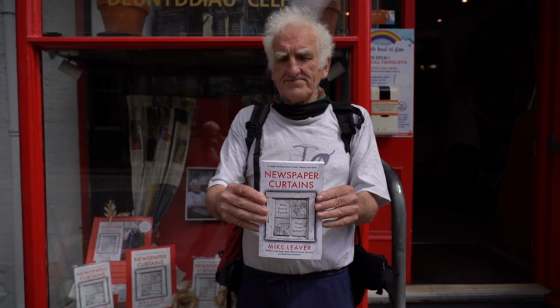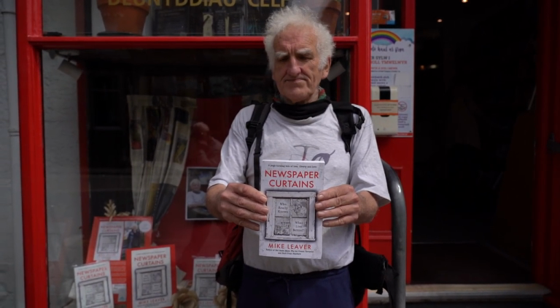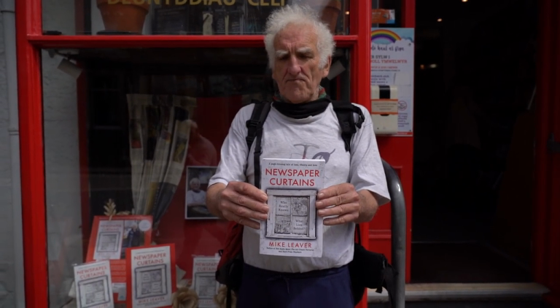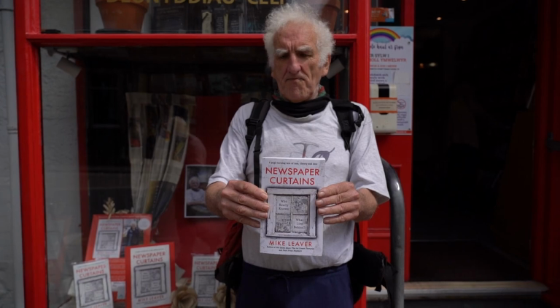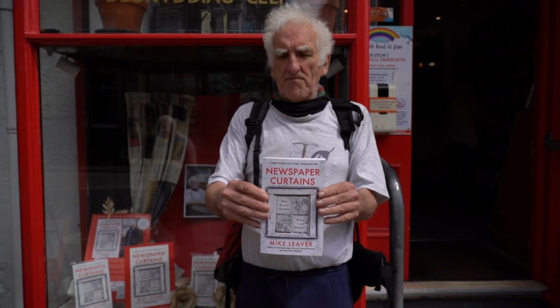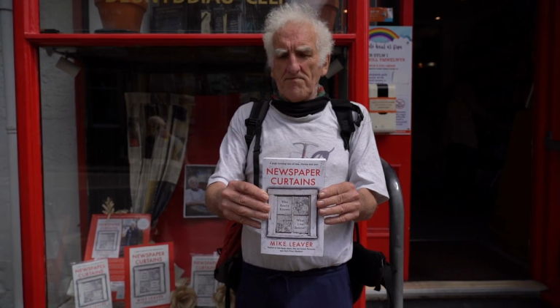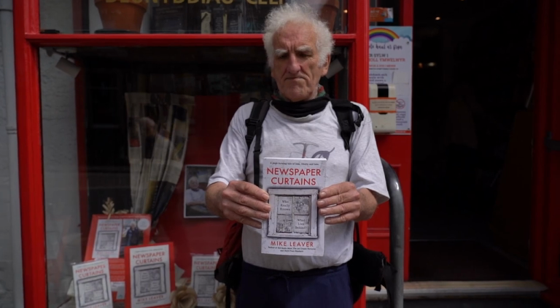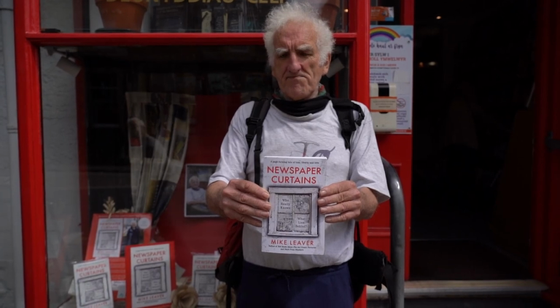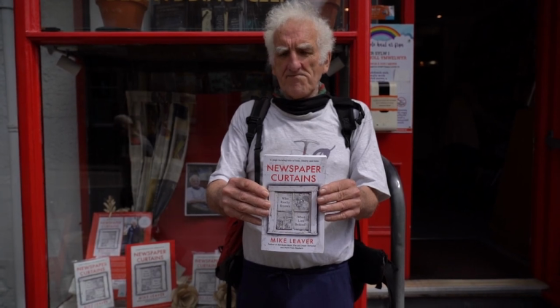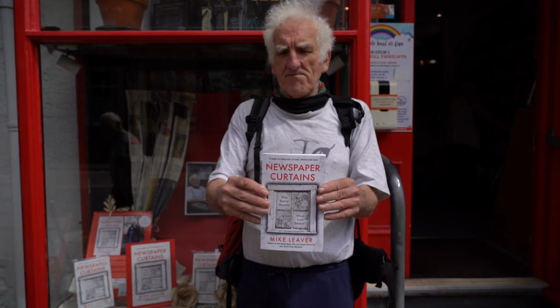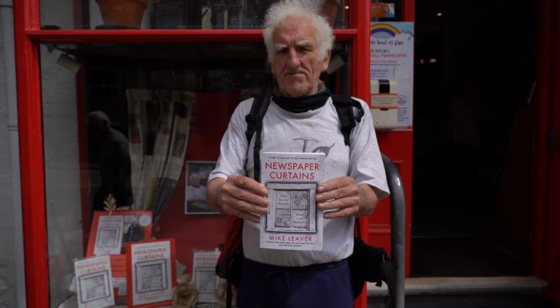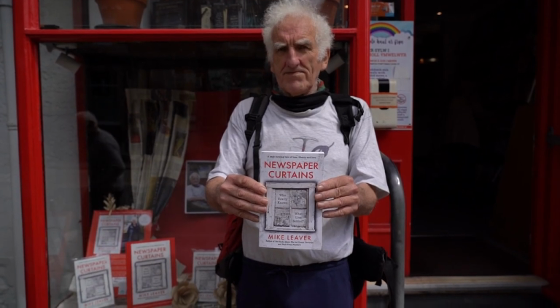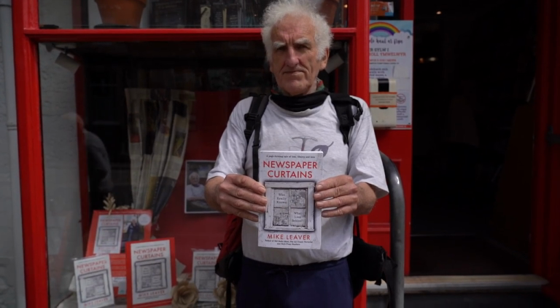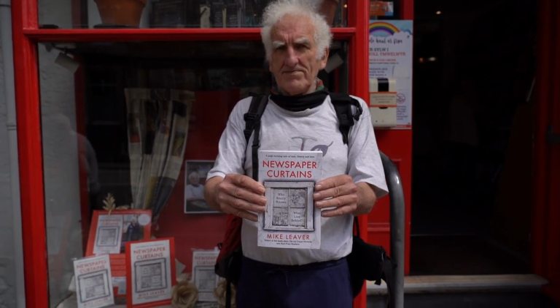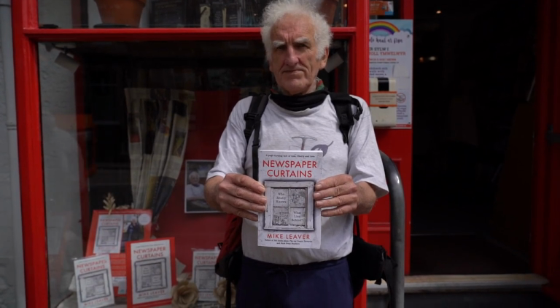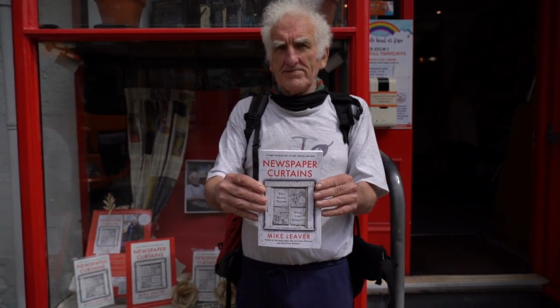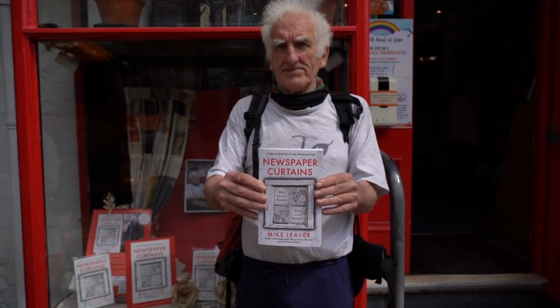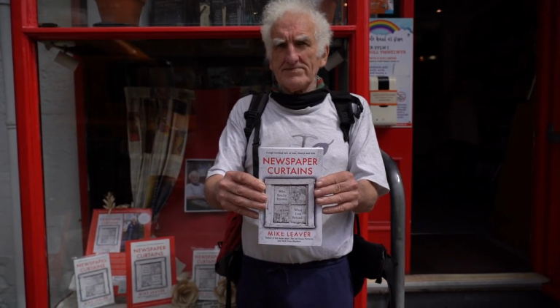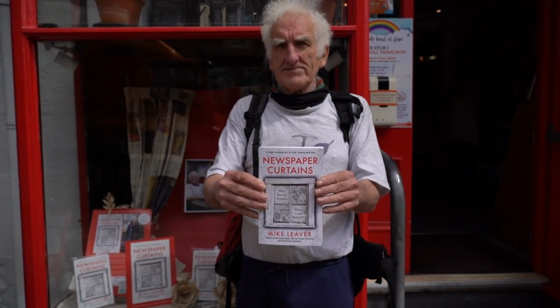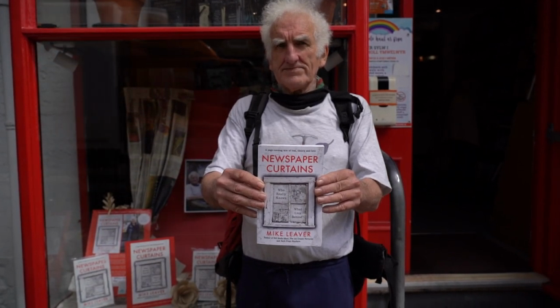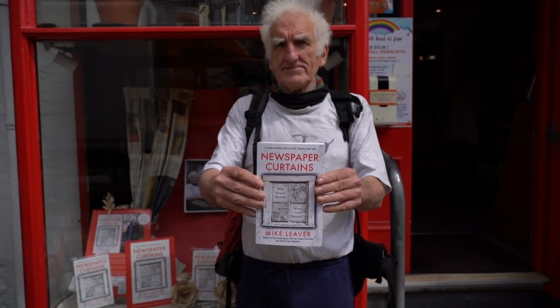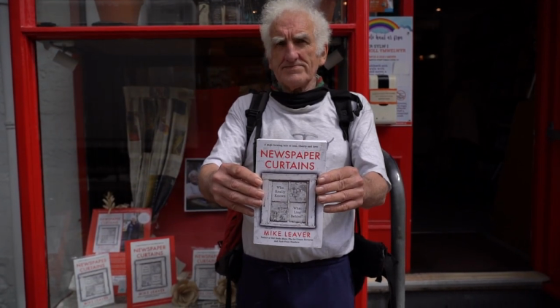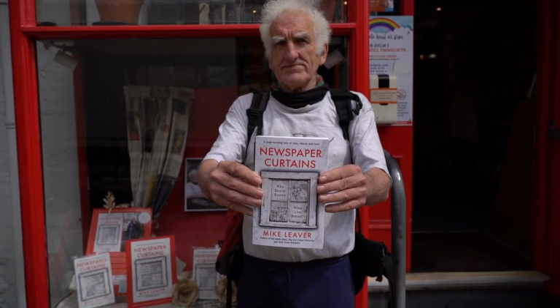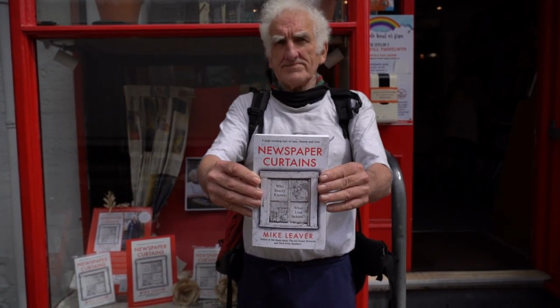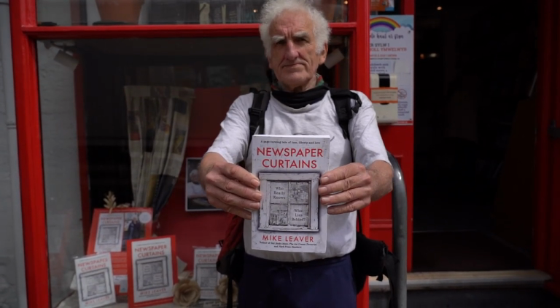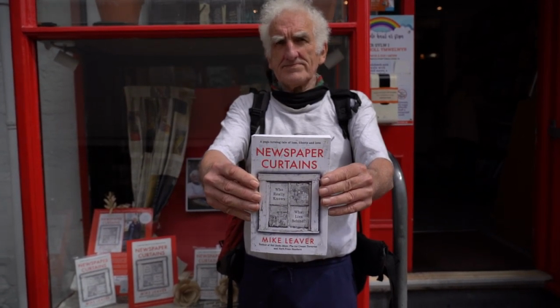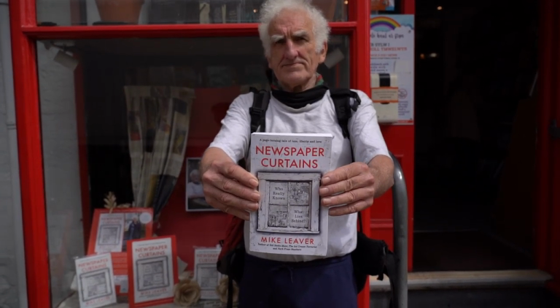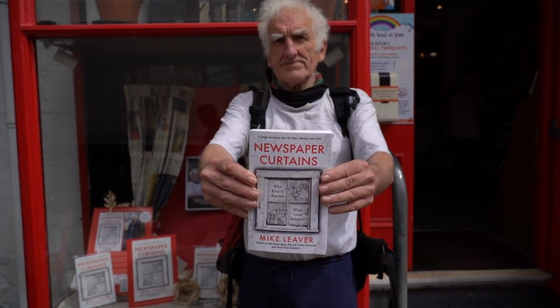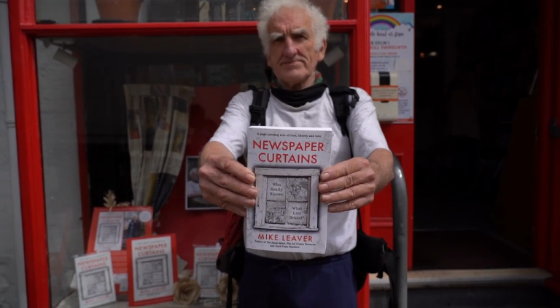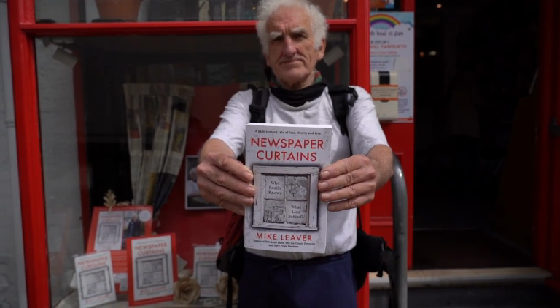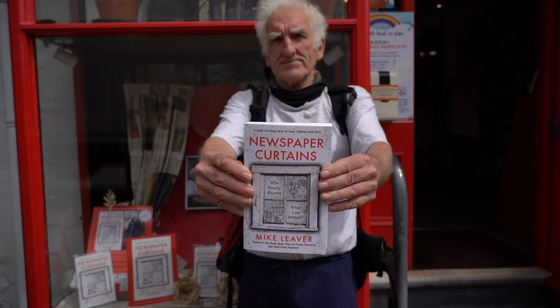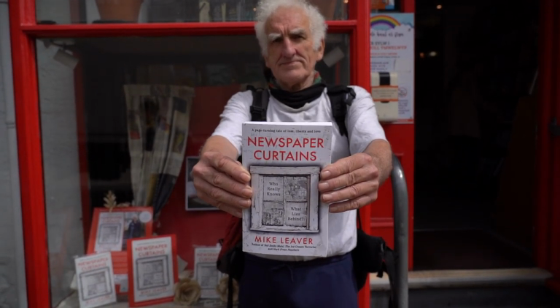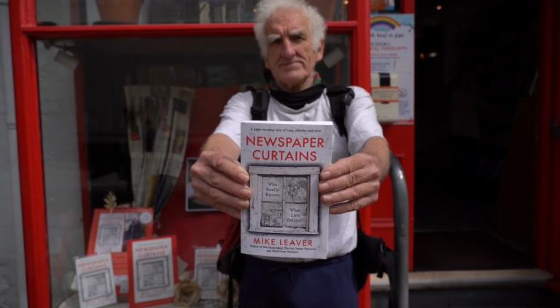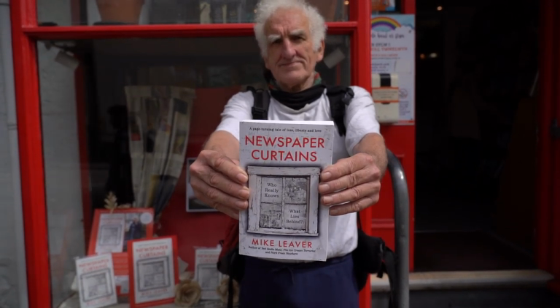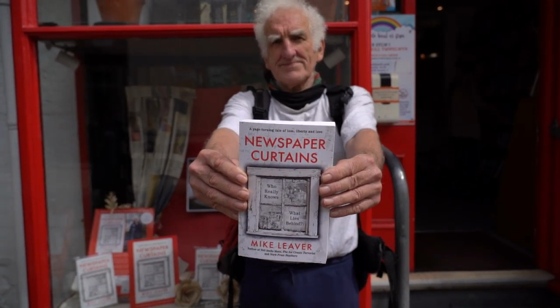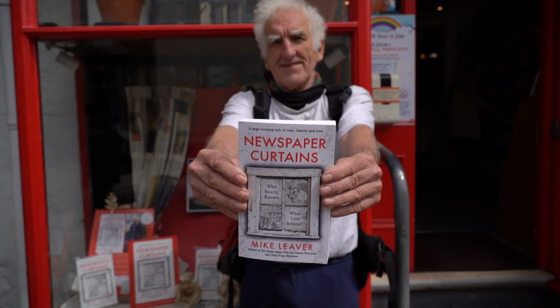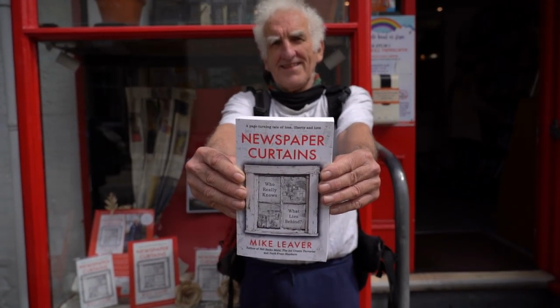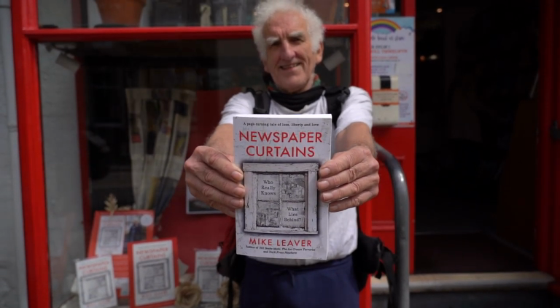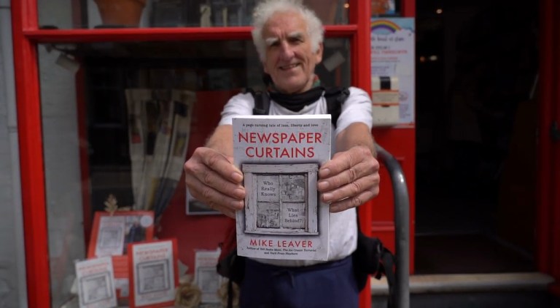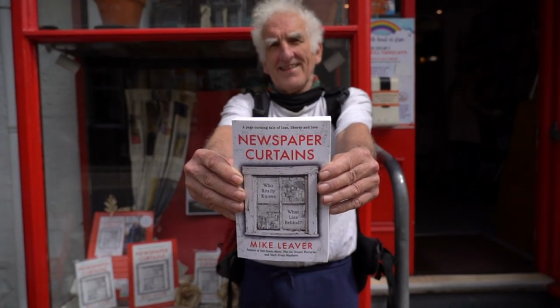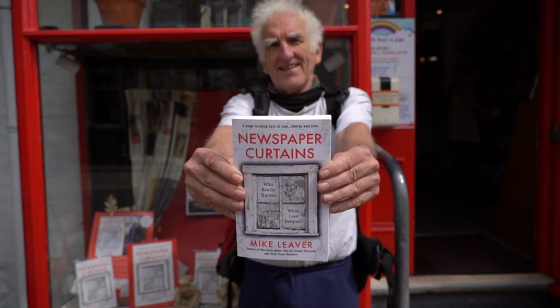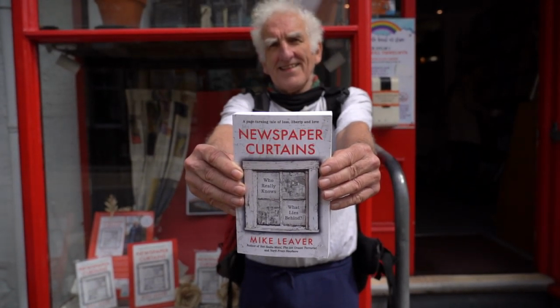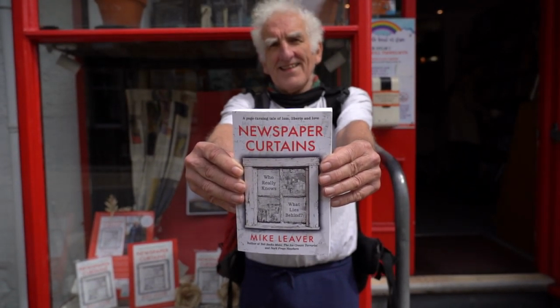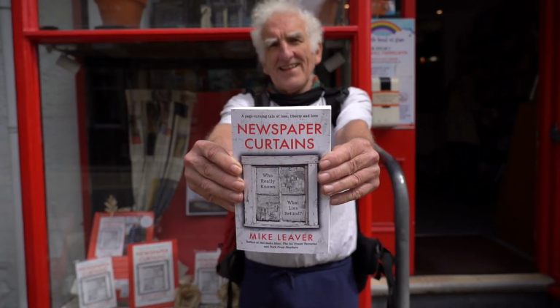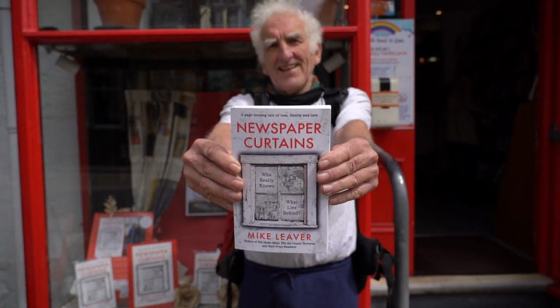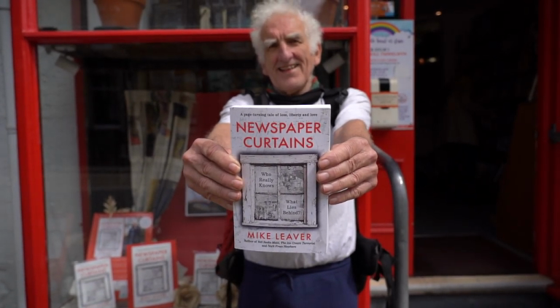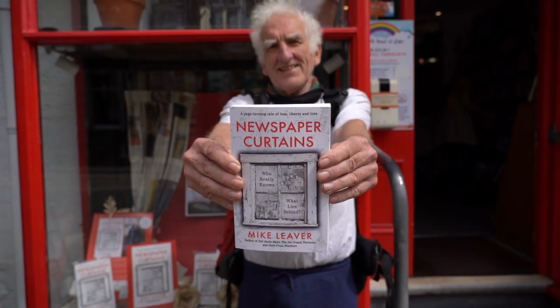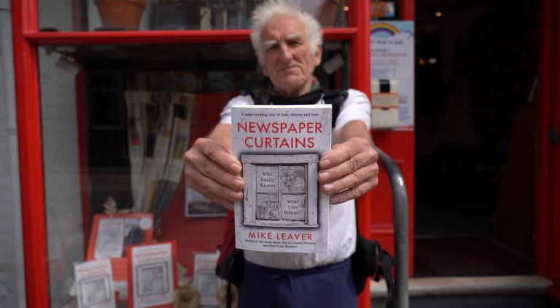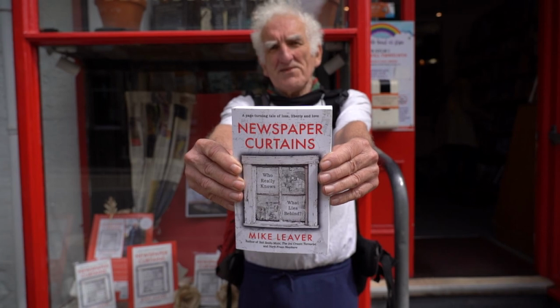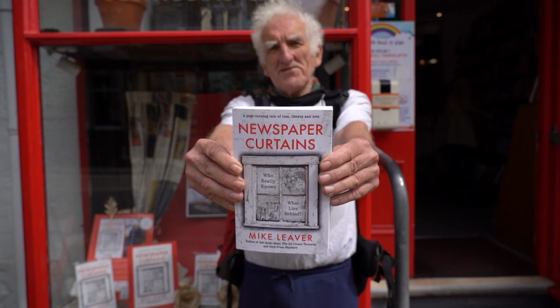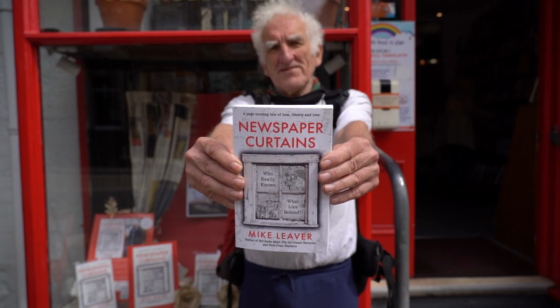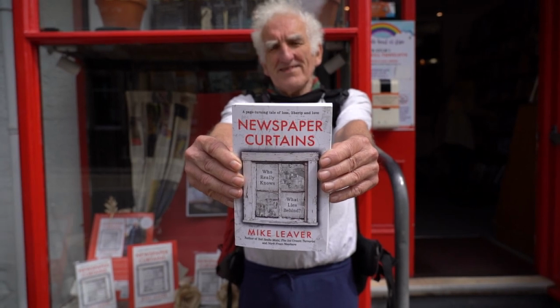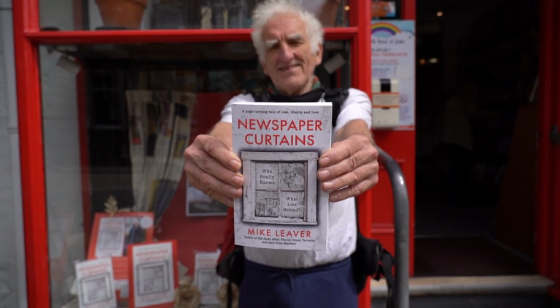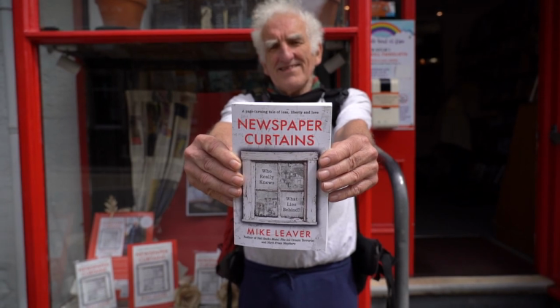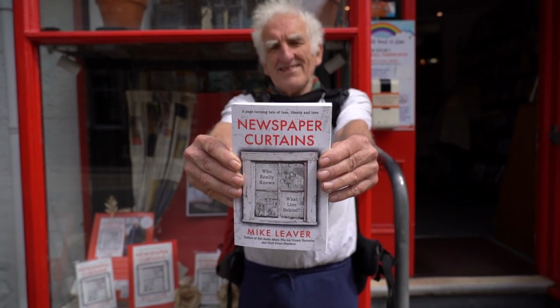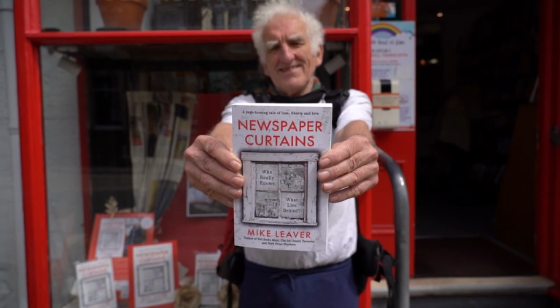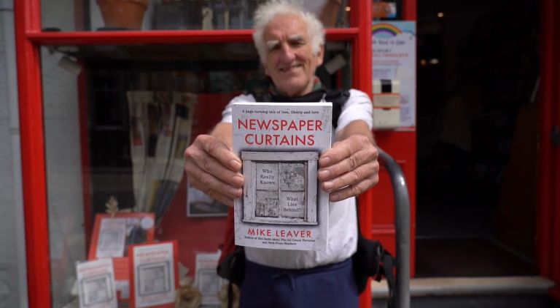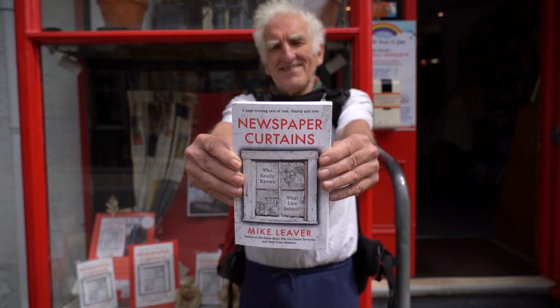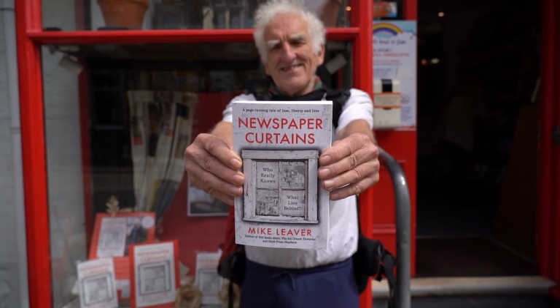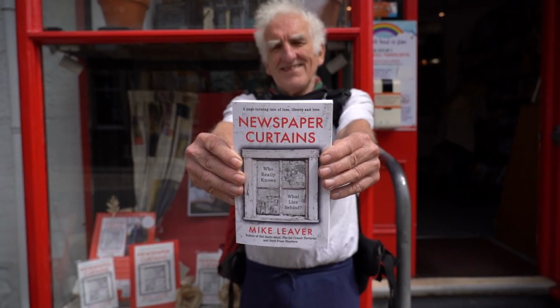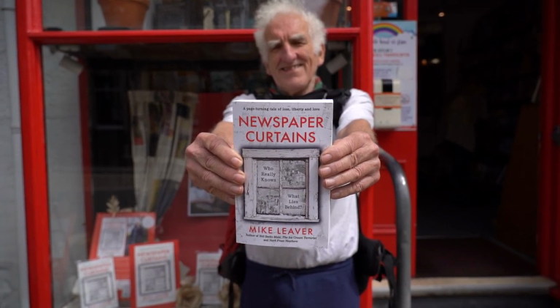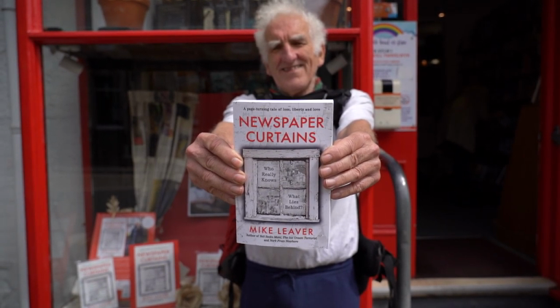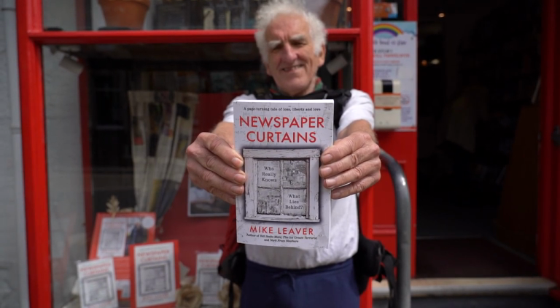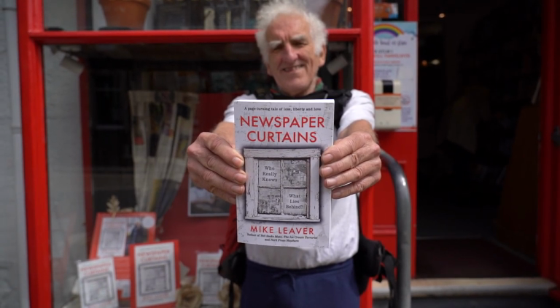Well, thanks very much for watching. Mike really hopes you can discover your own path to happiness.